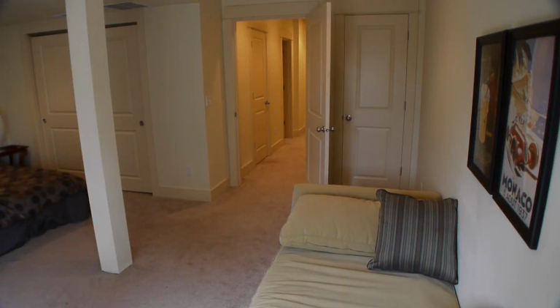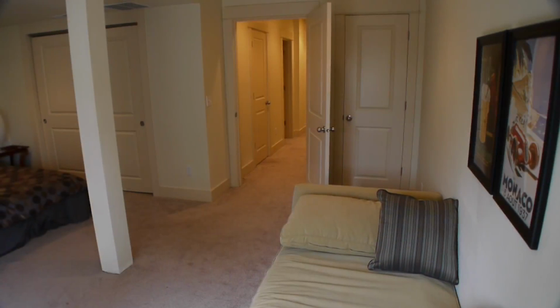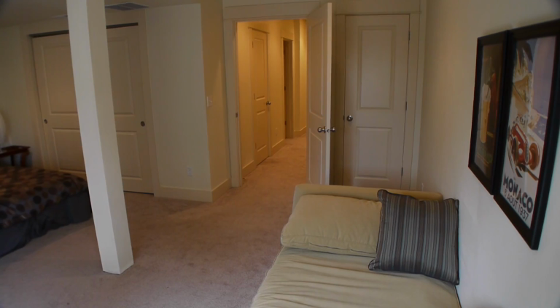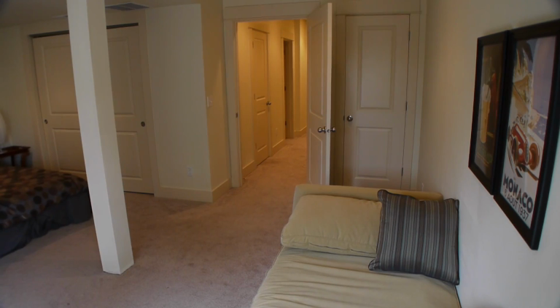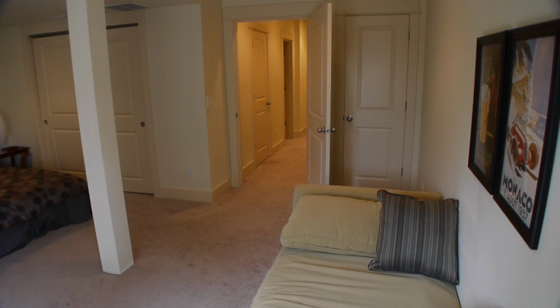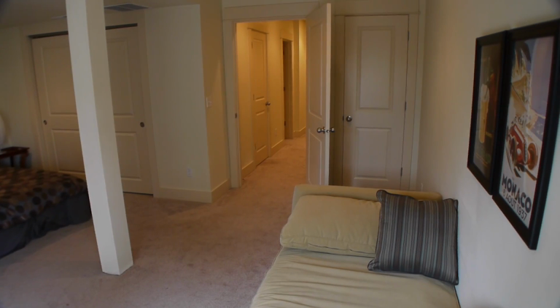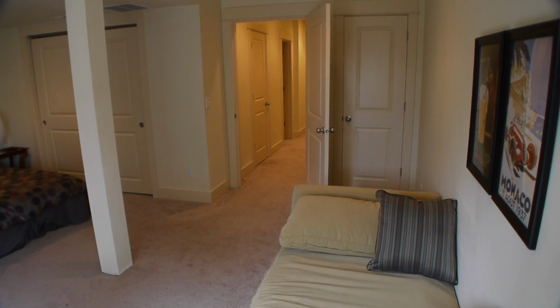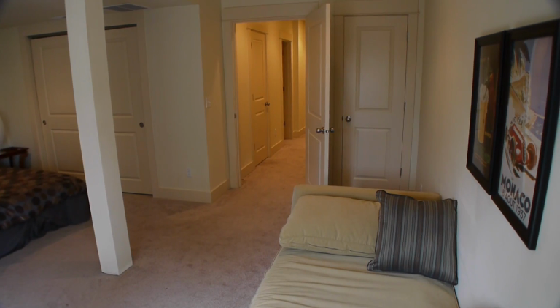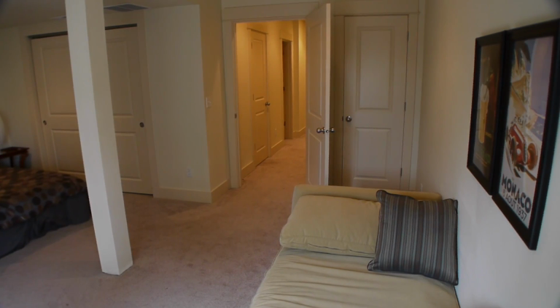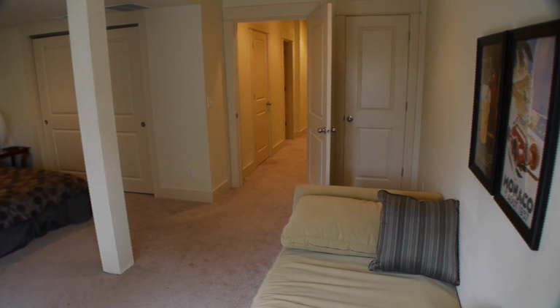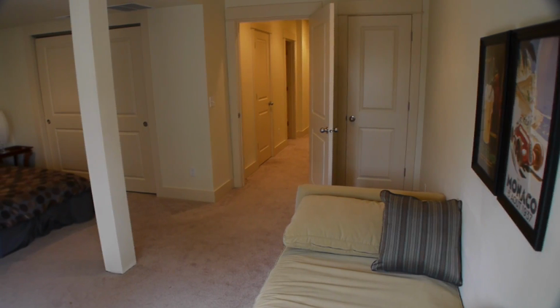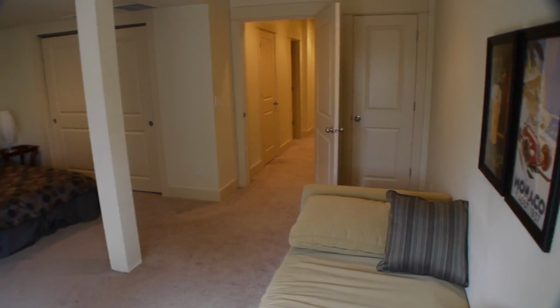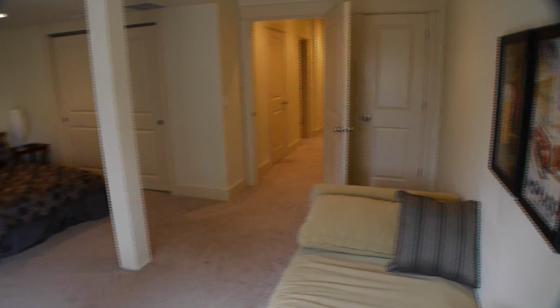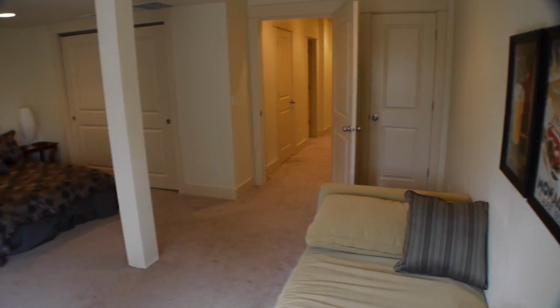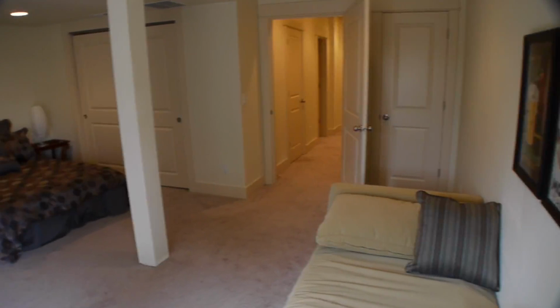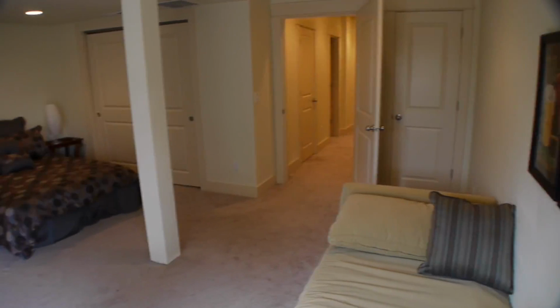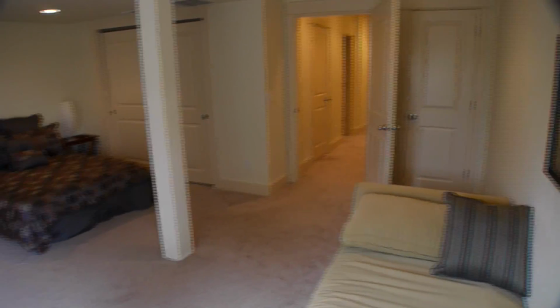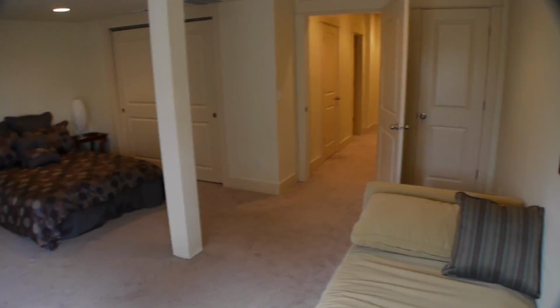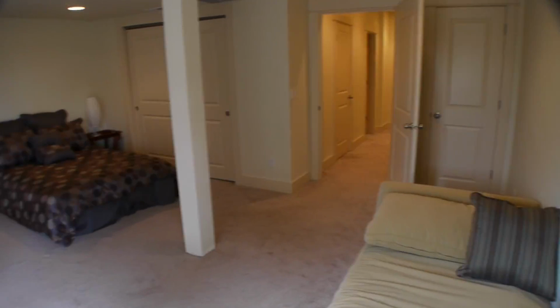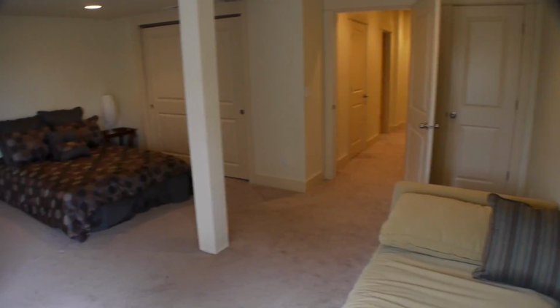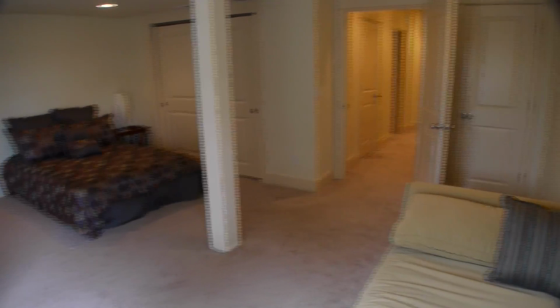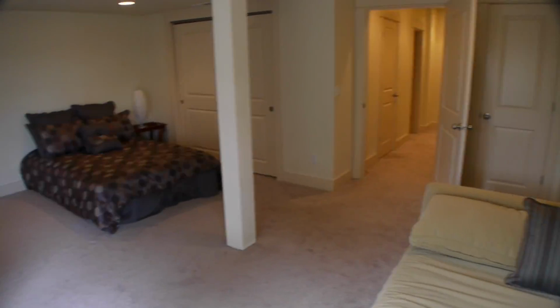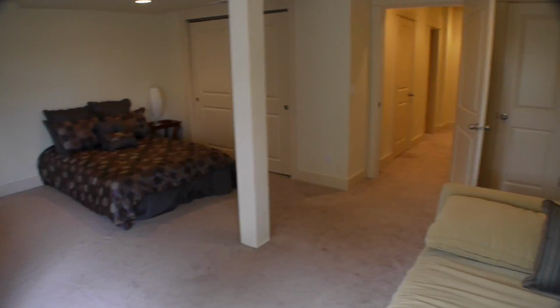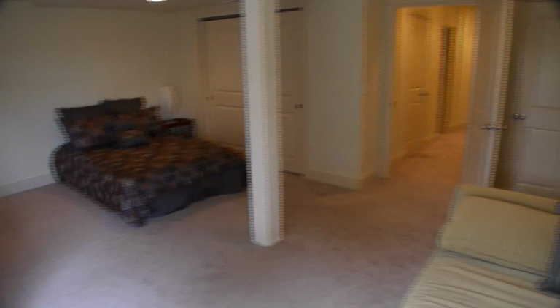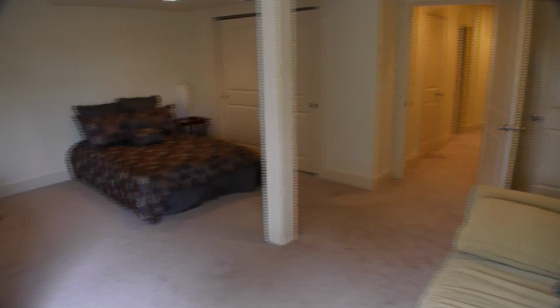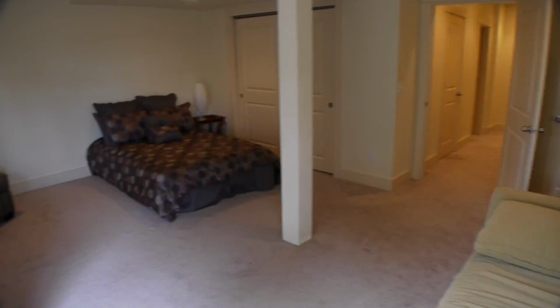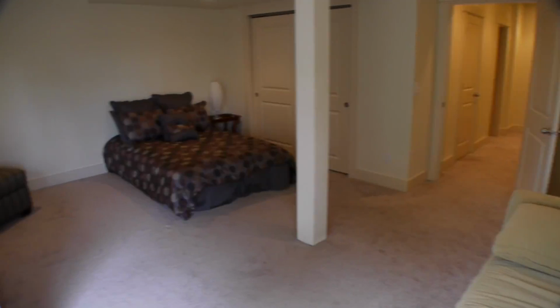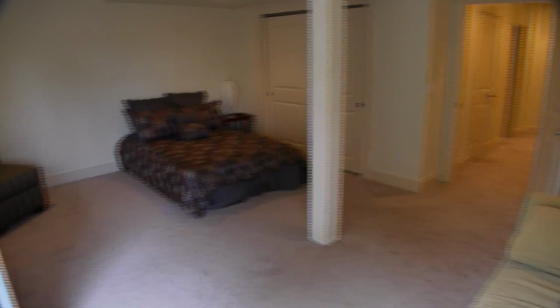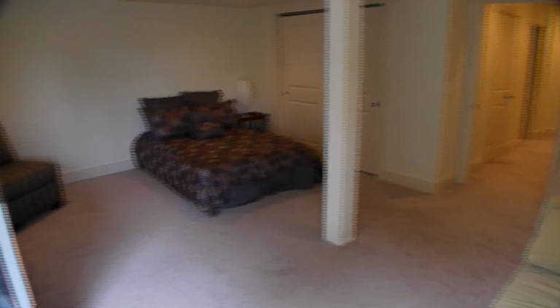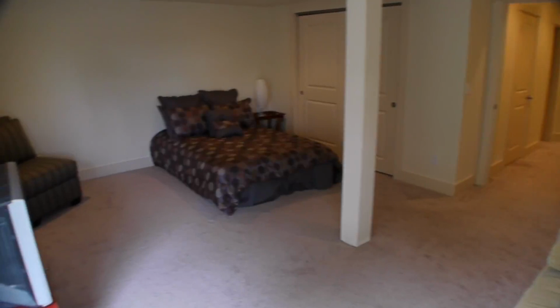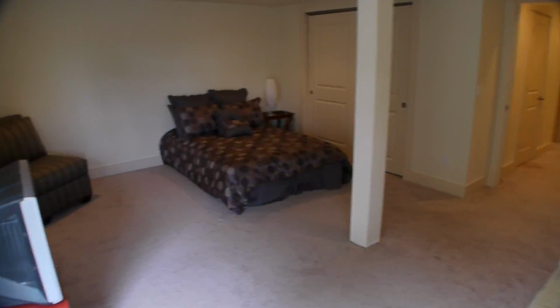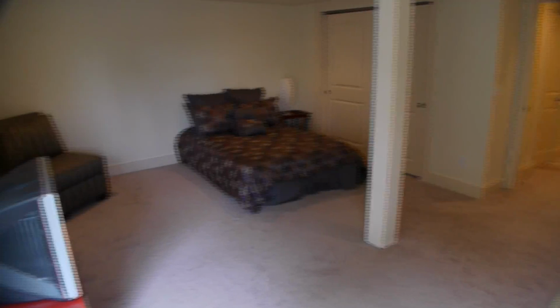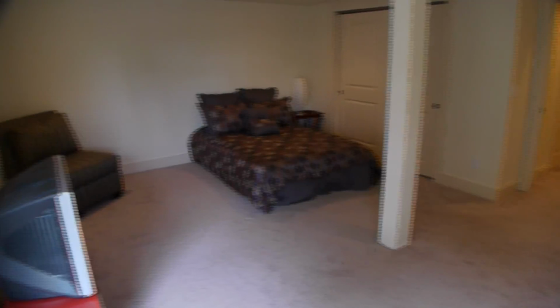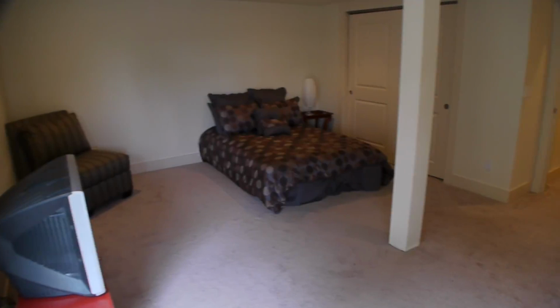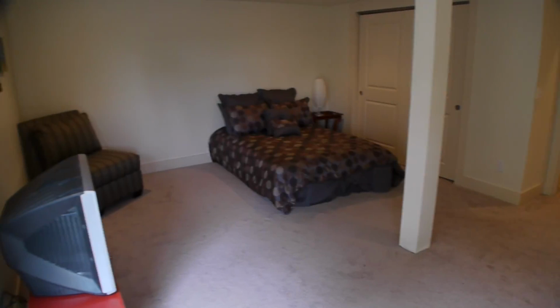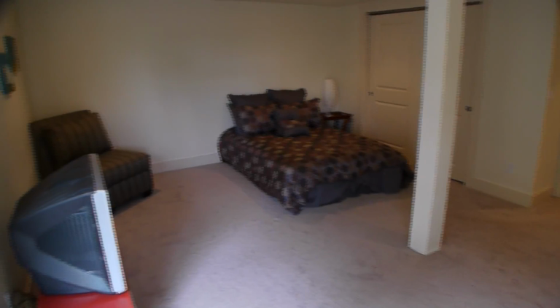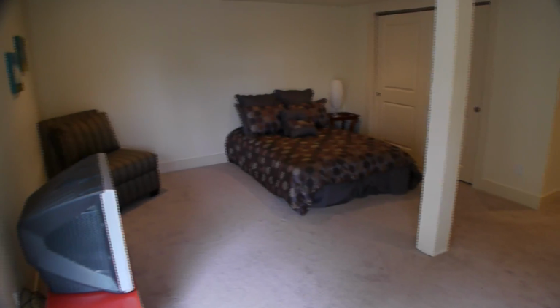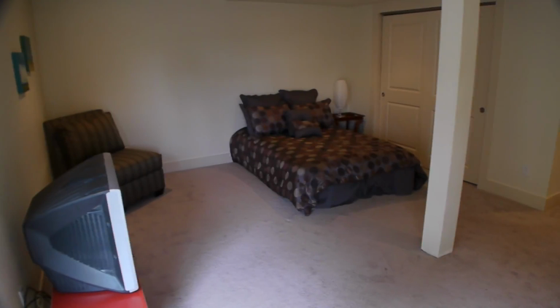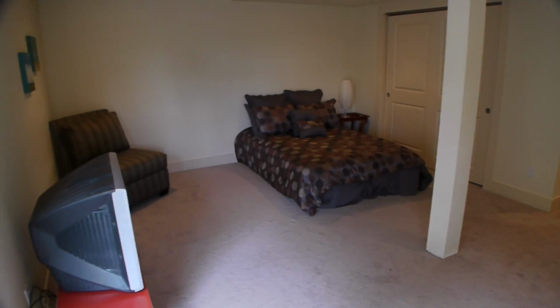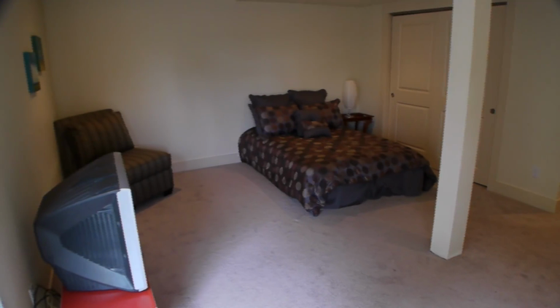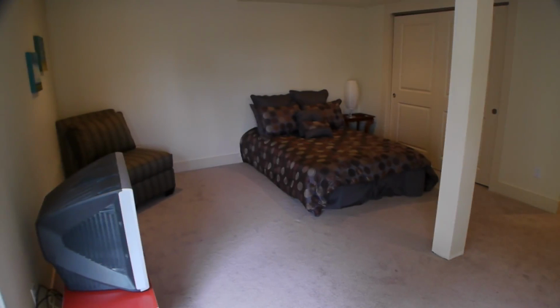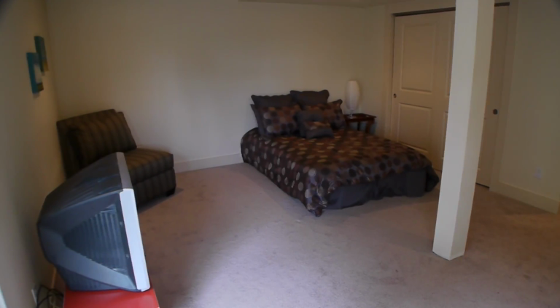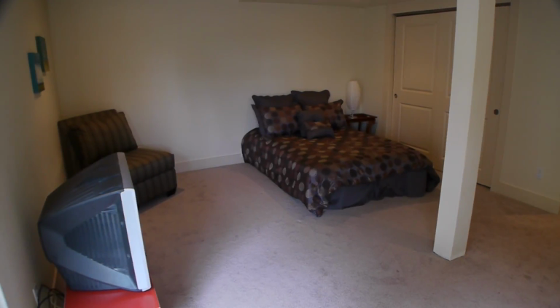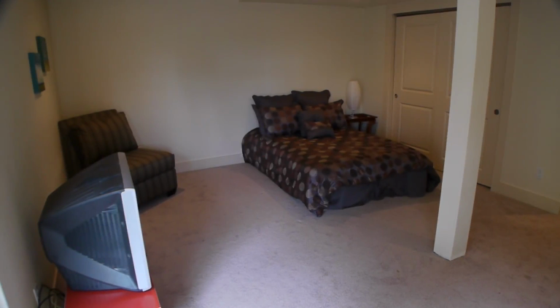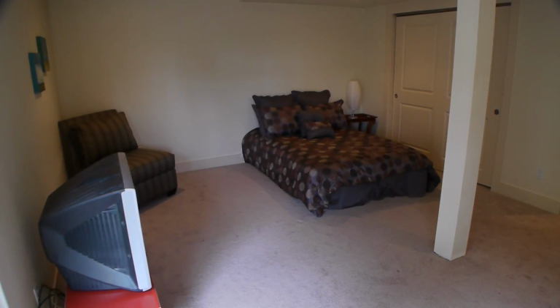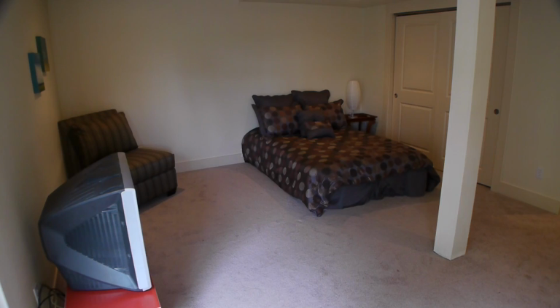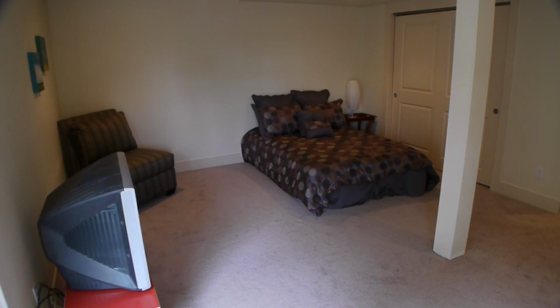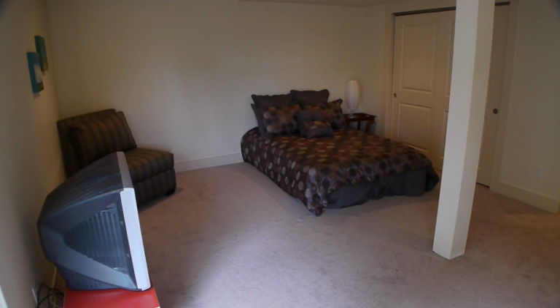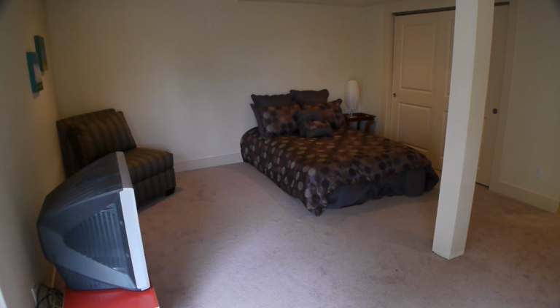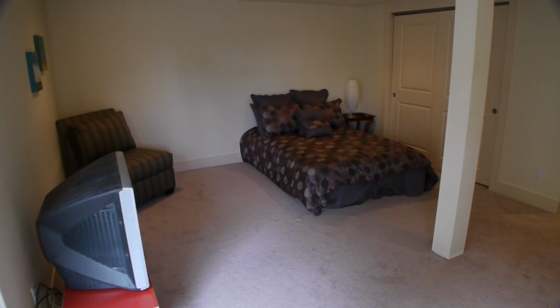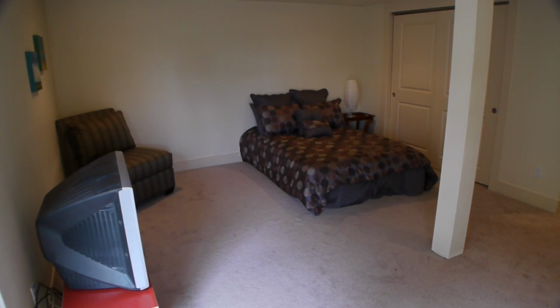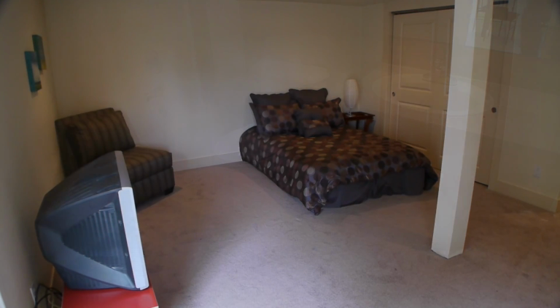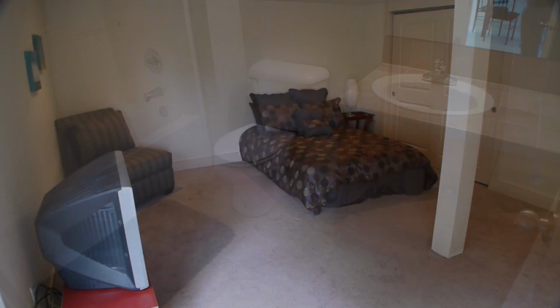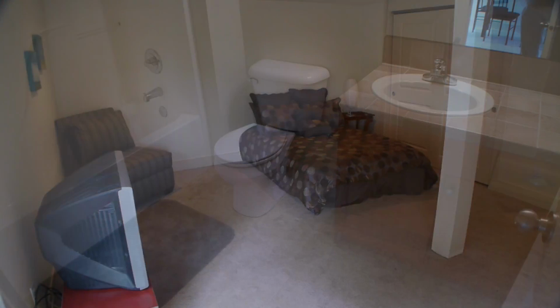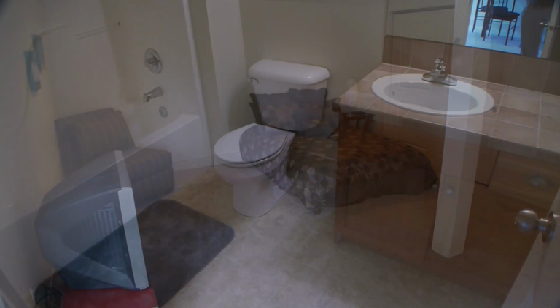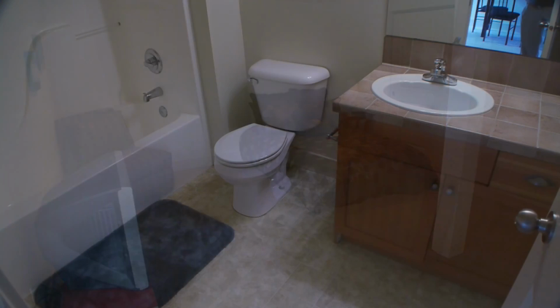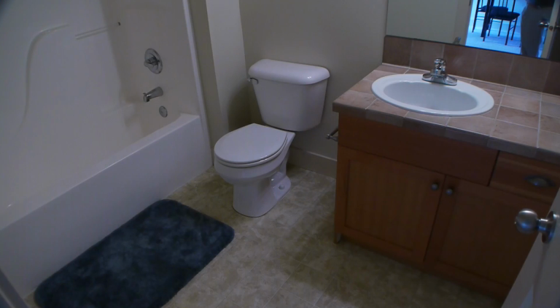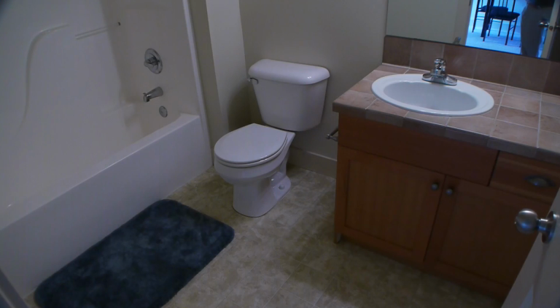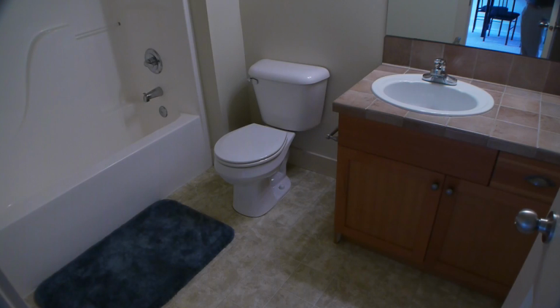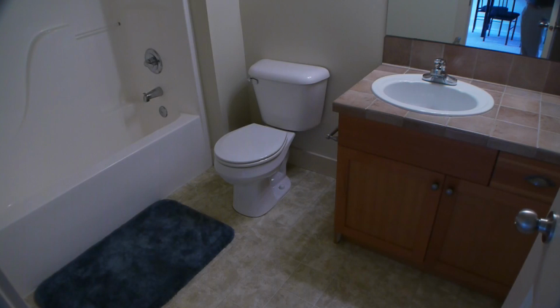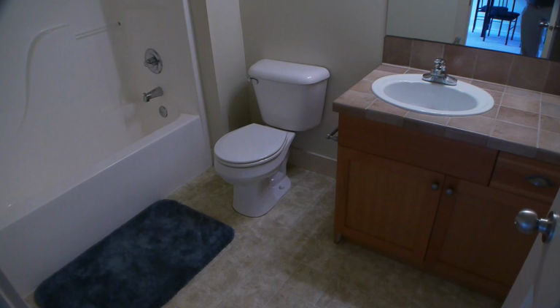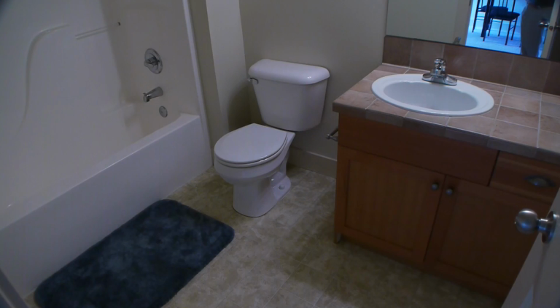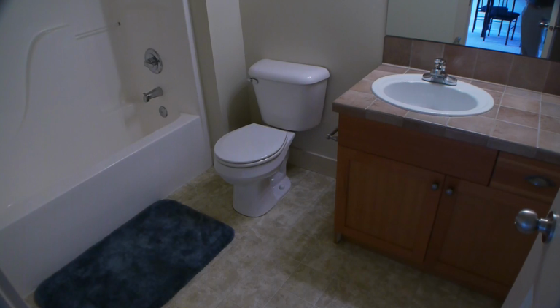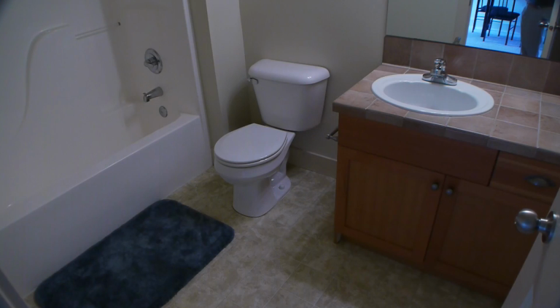On the entry level, tile floors greet guests and a second master suite offers pleasant northeast outlooks.